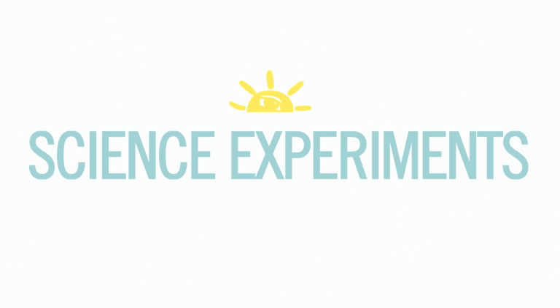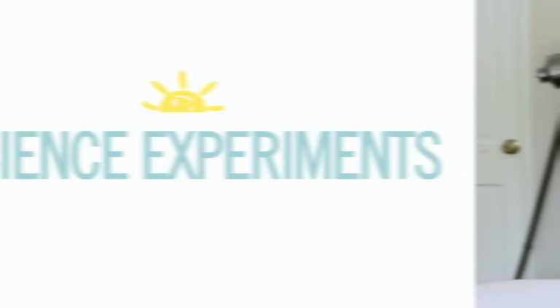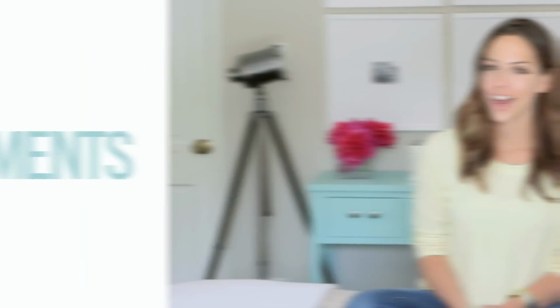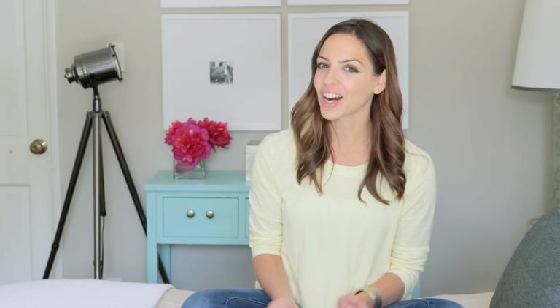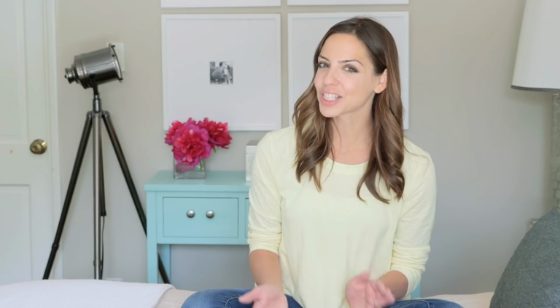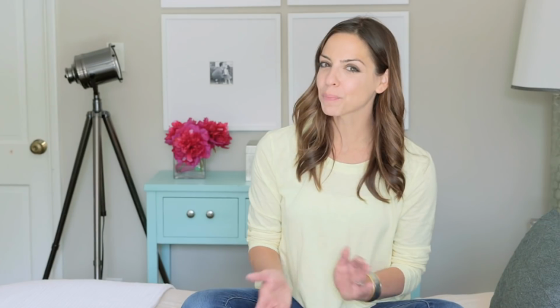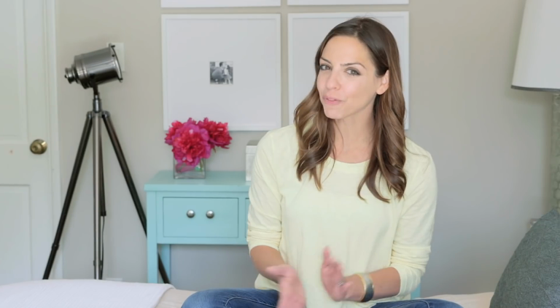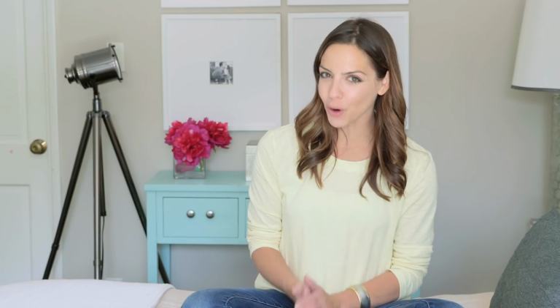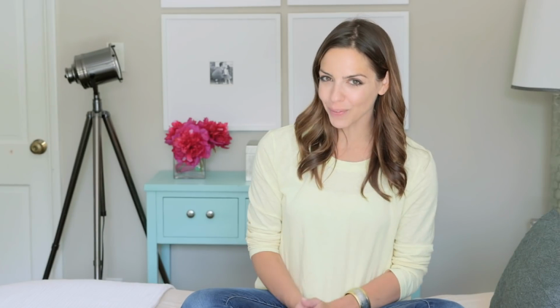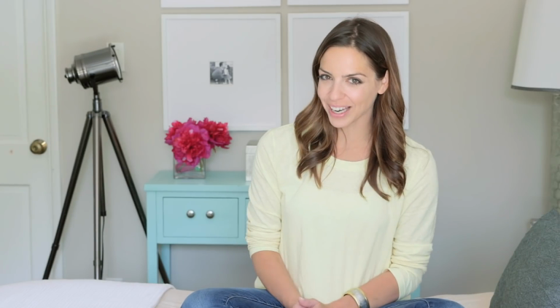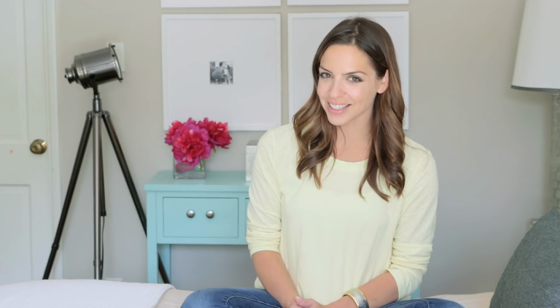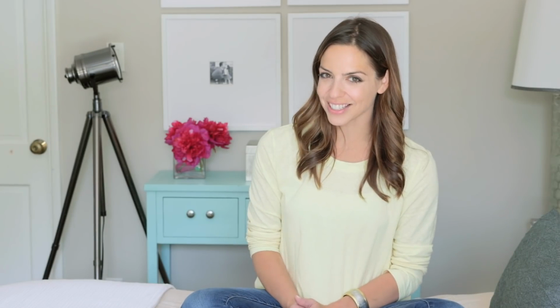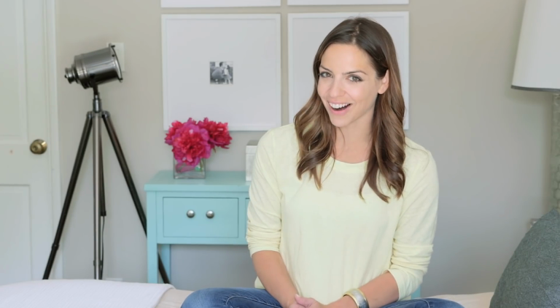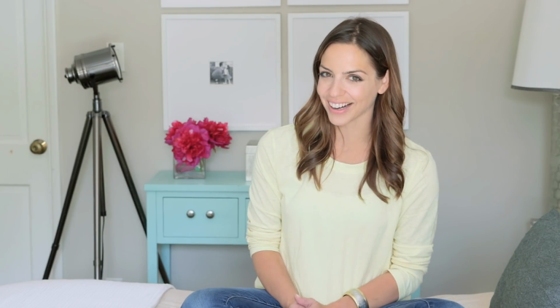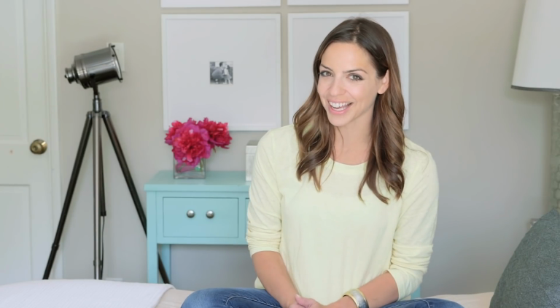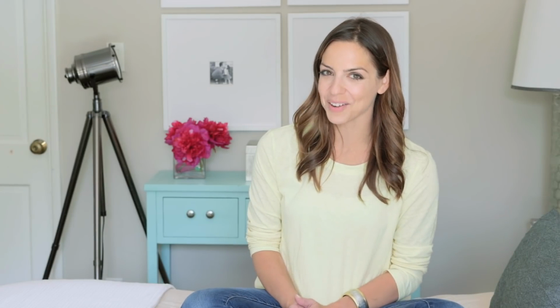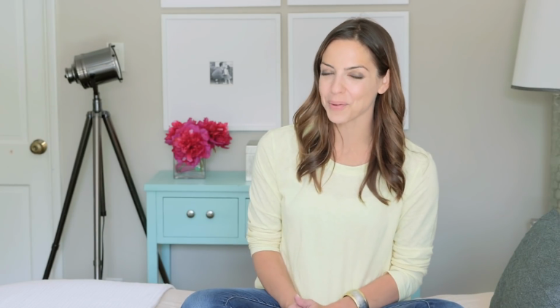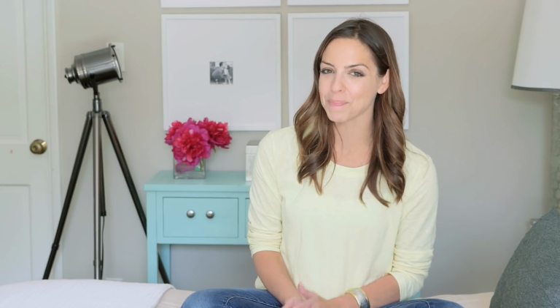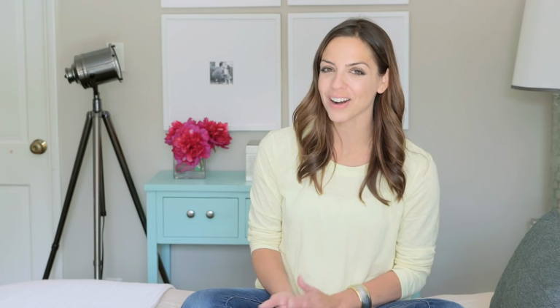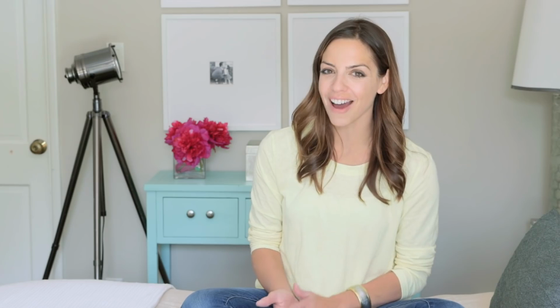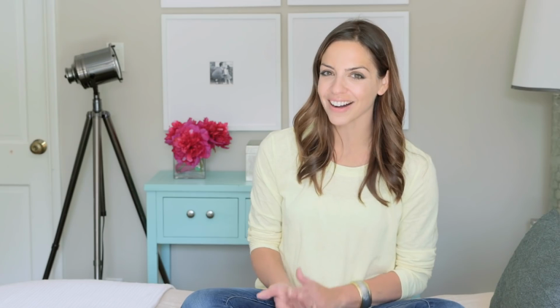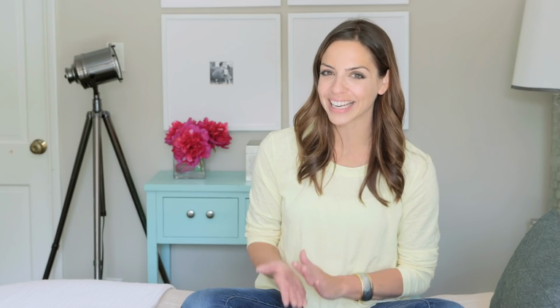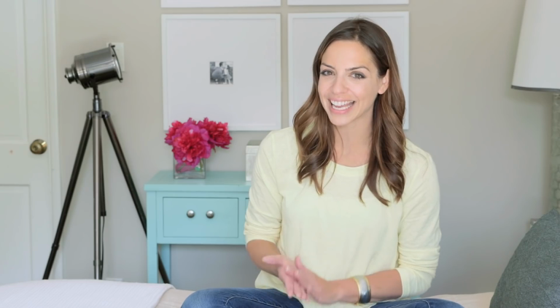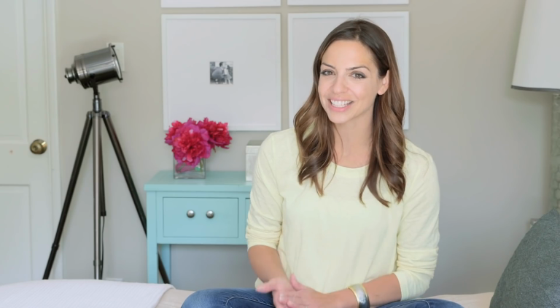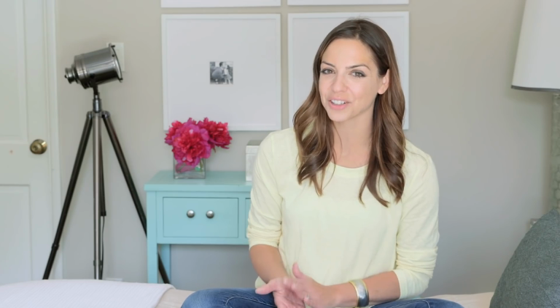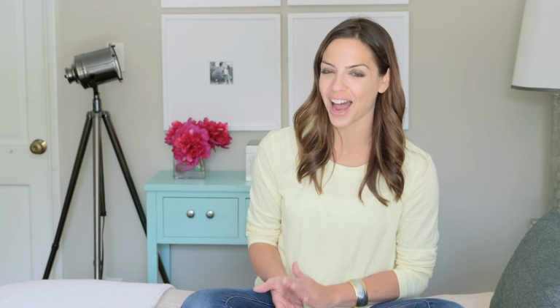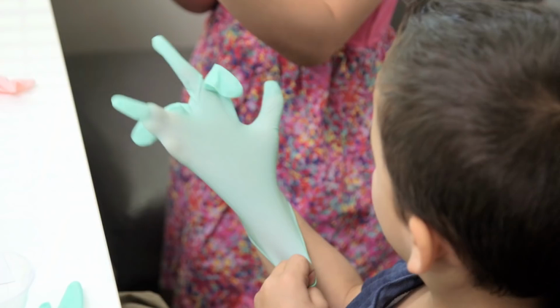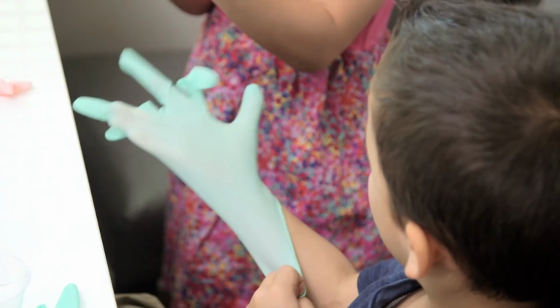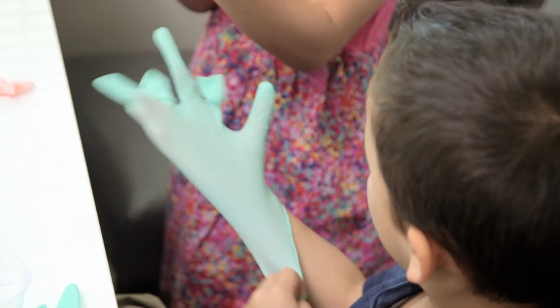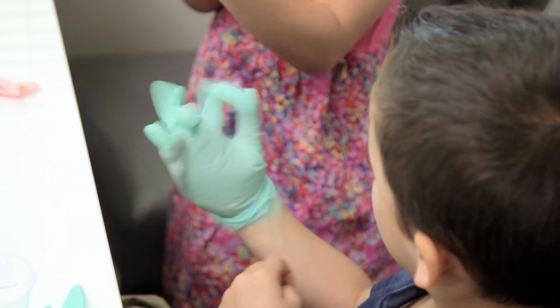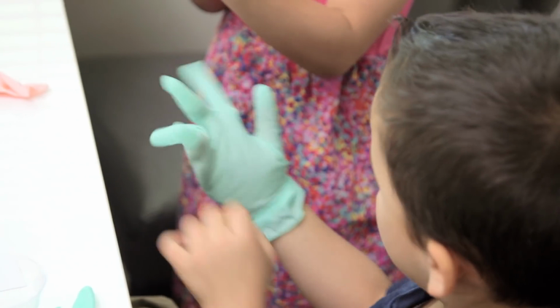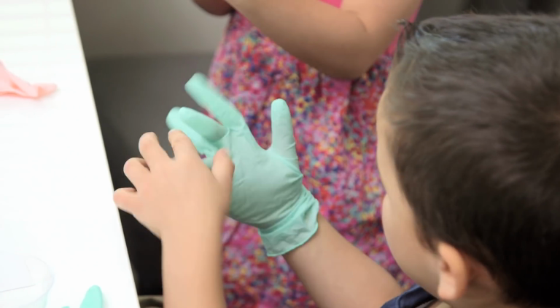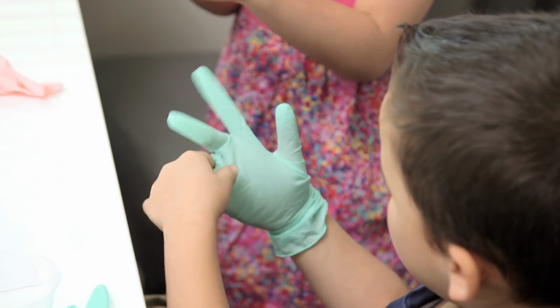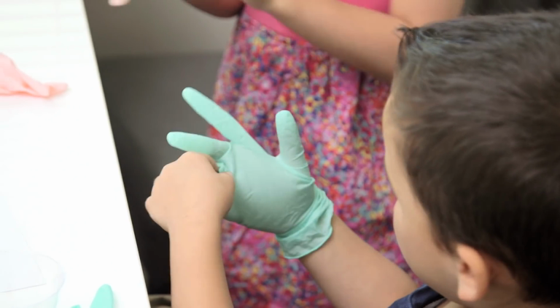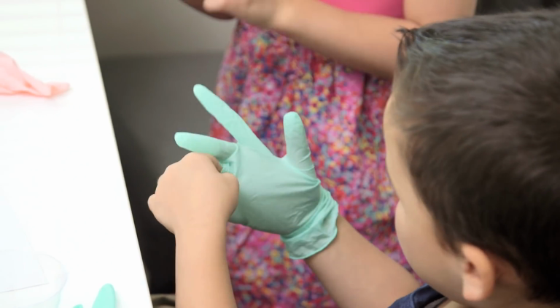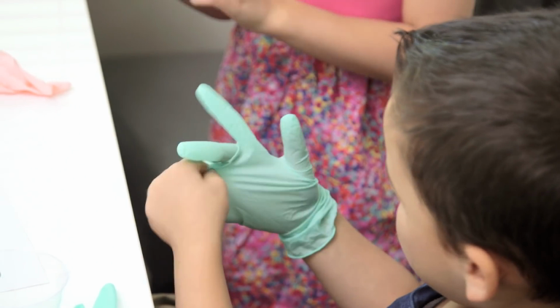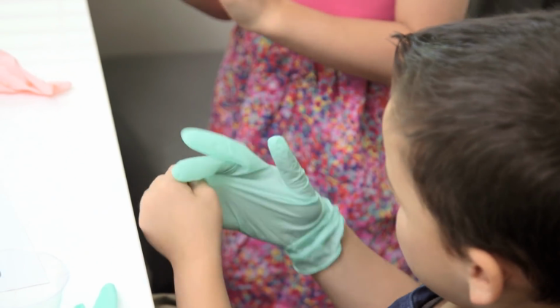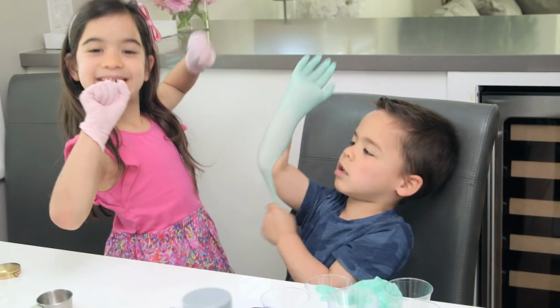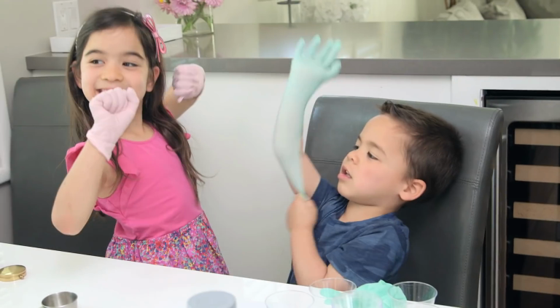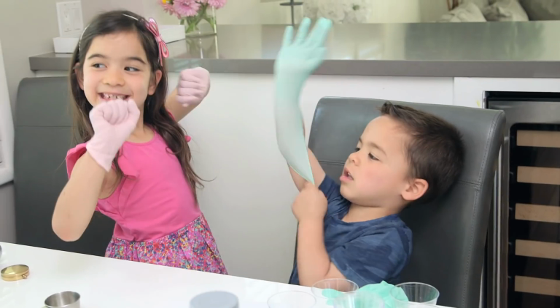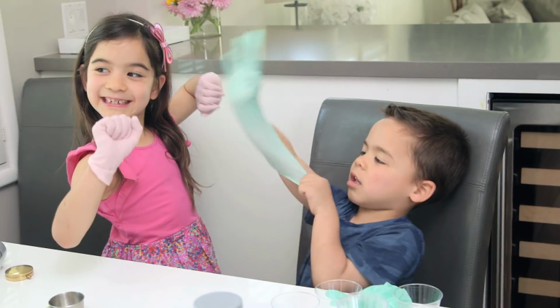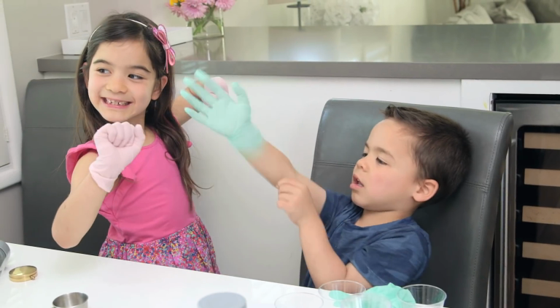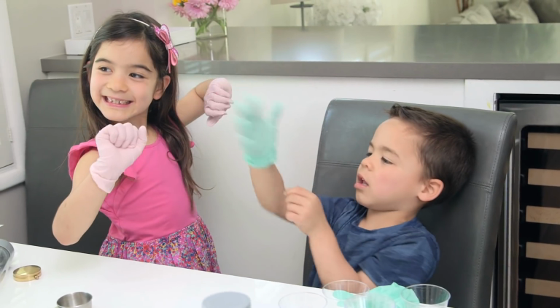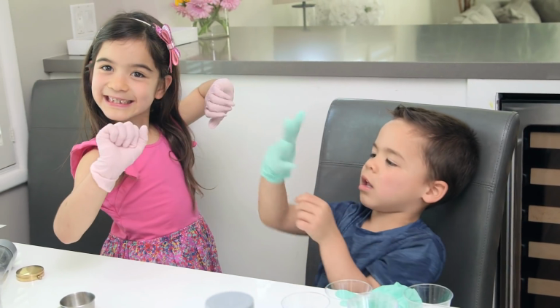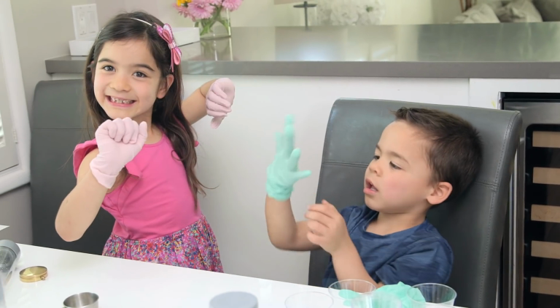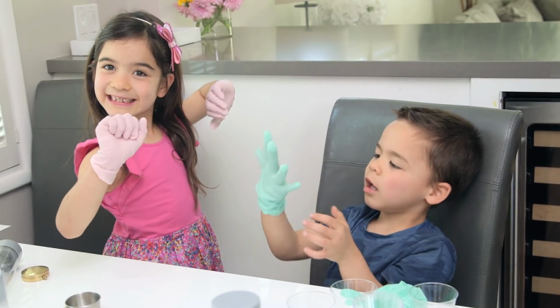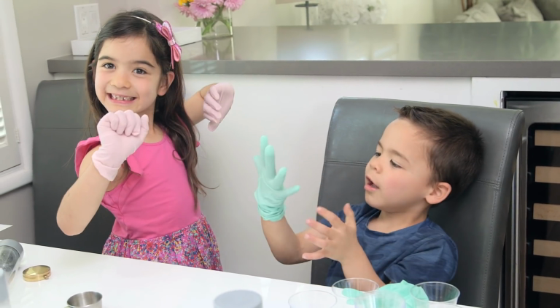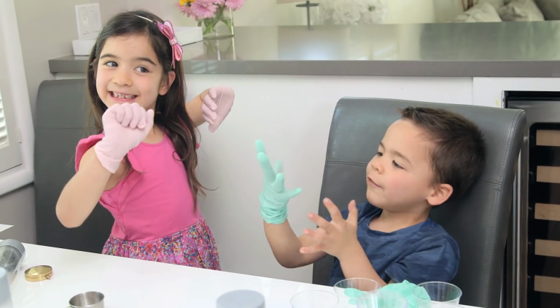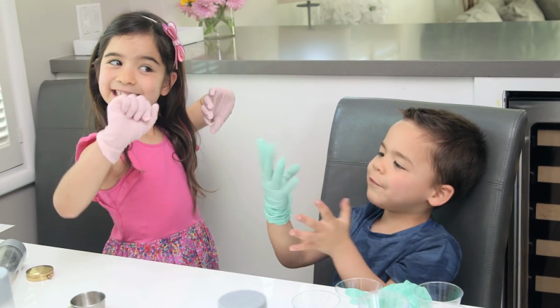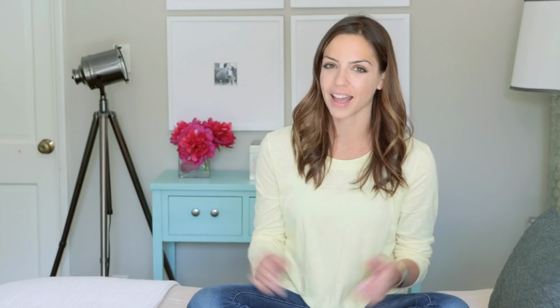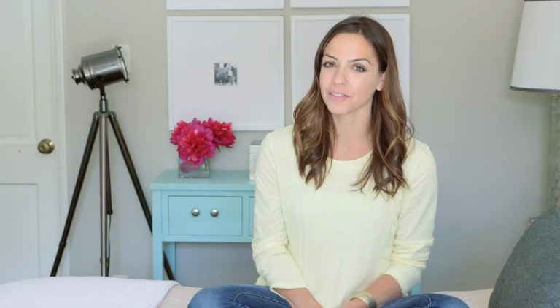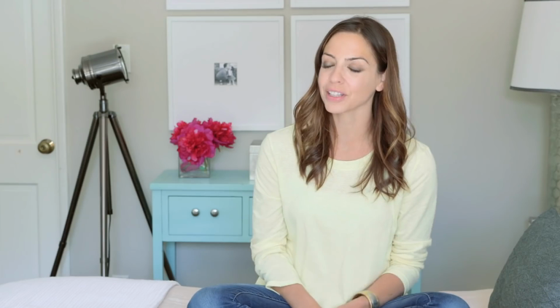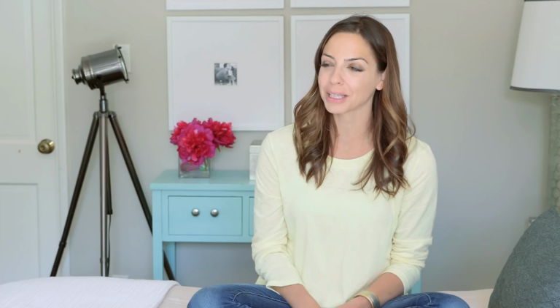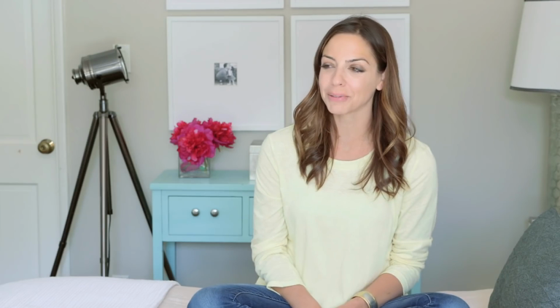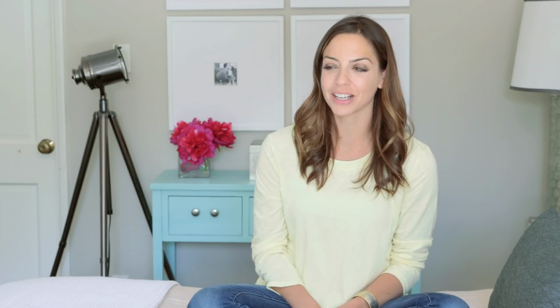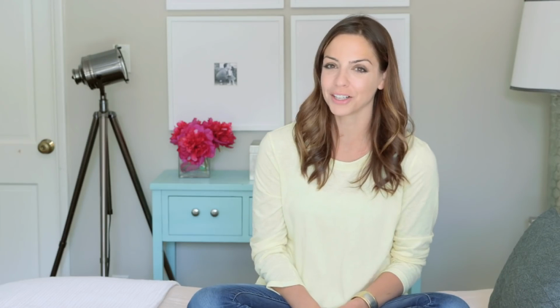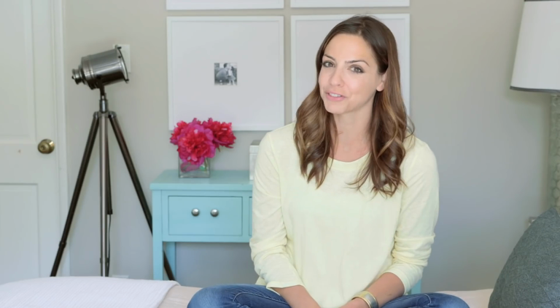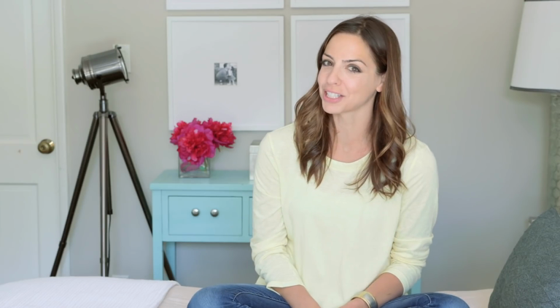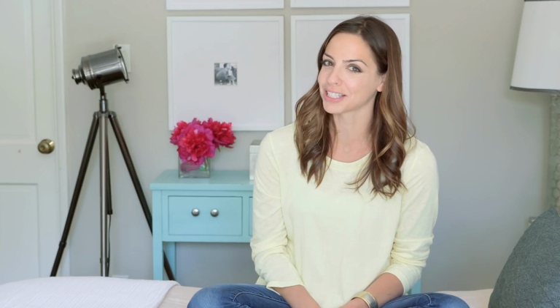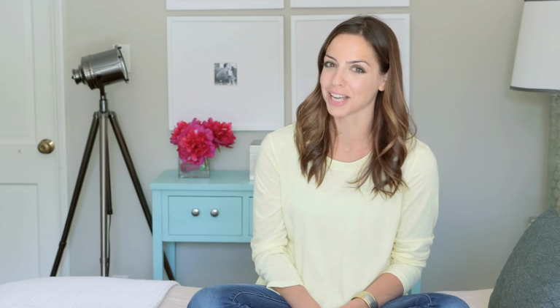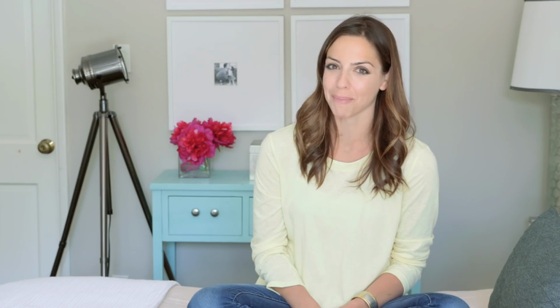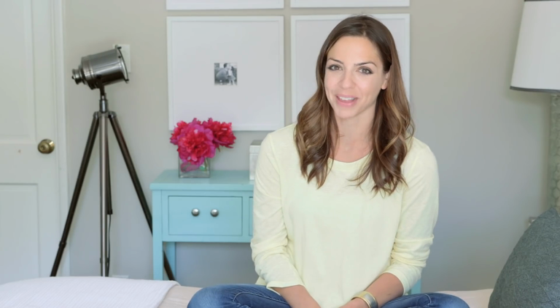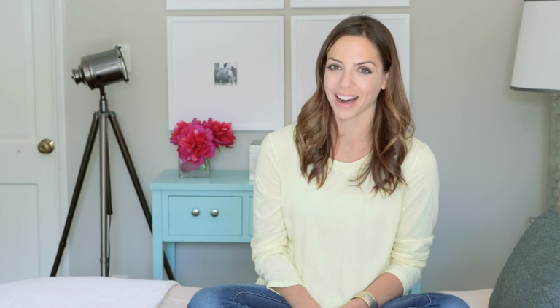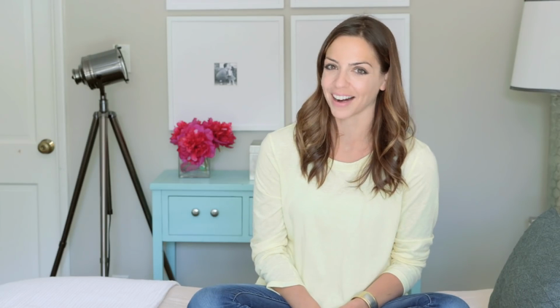Alright, so before we get started we put on our kids crafting gloves because we are working with food dye — and really we could have just stopped there.